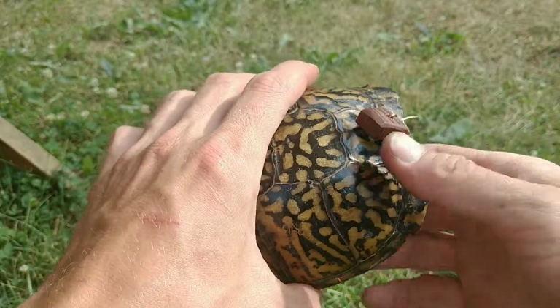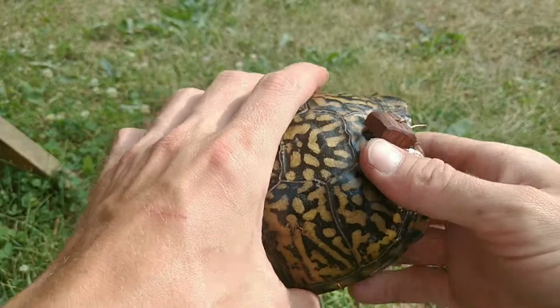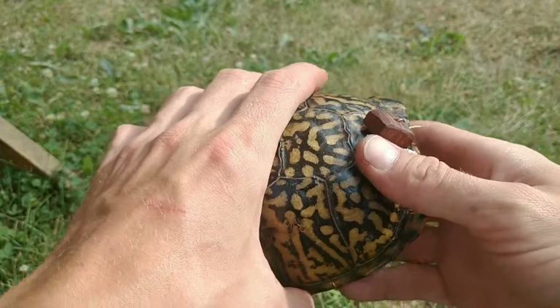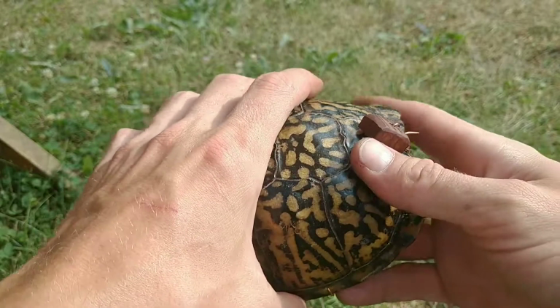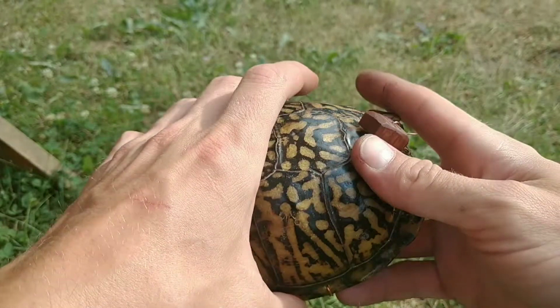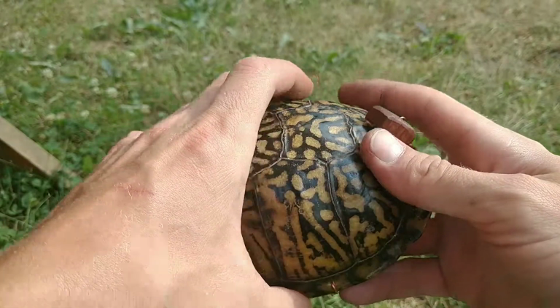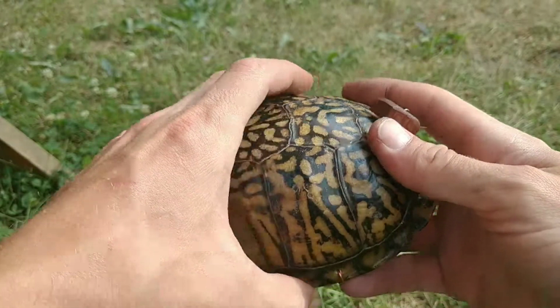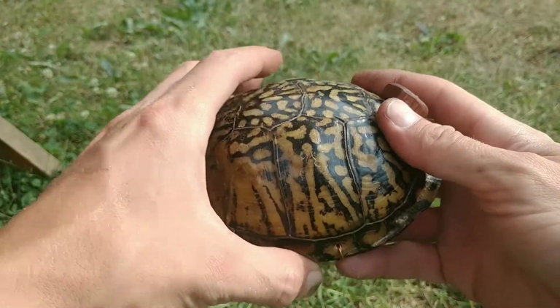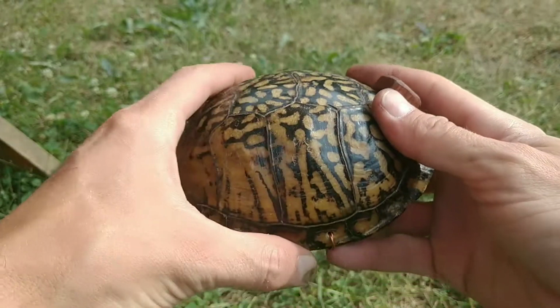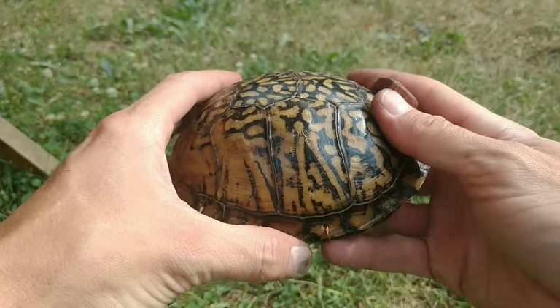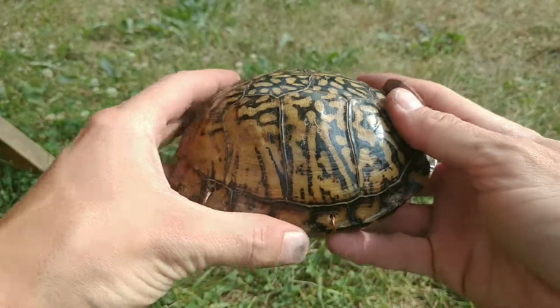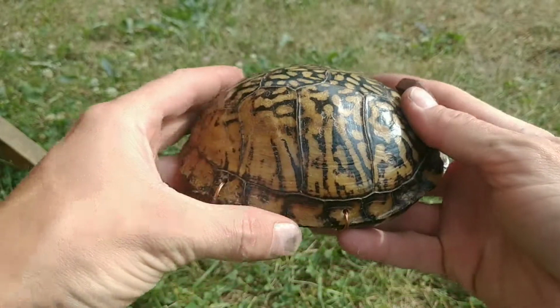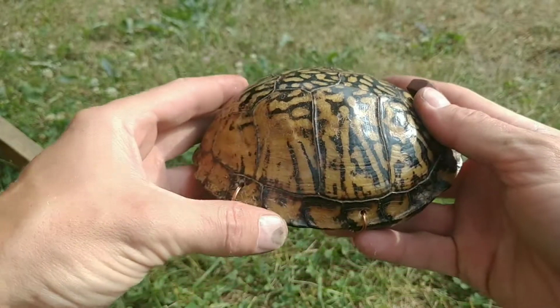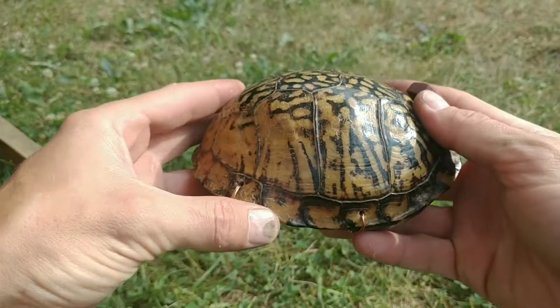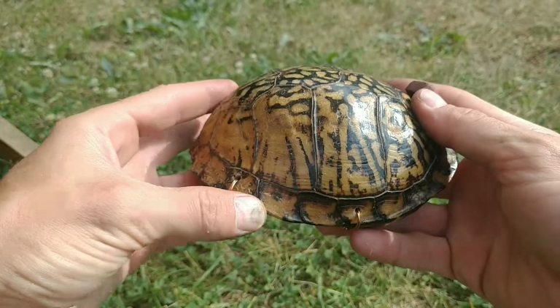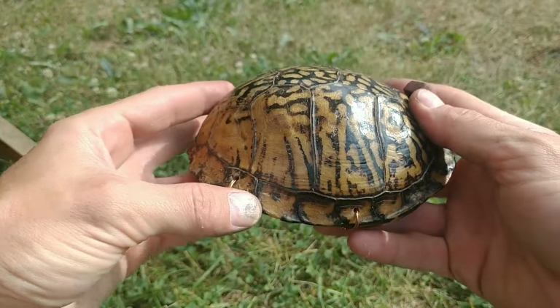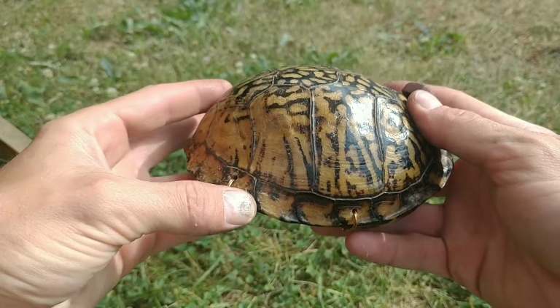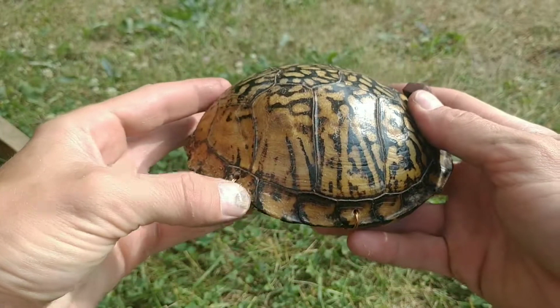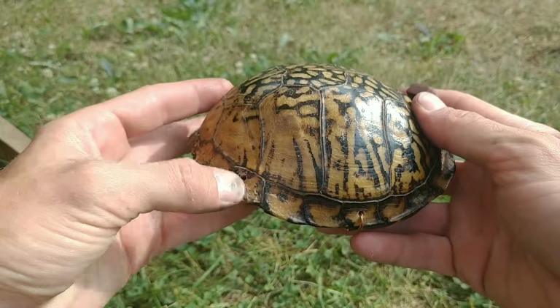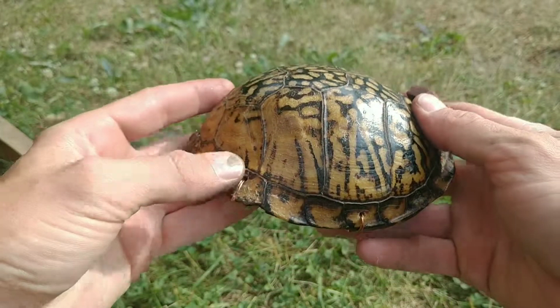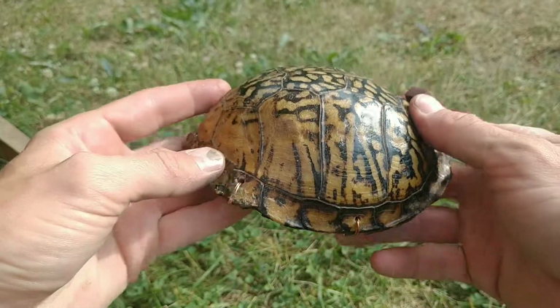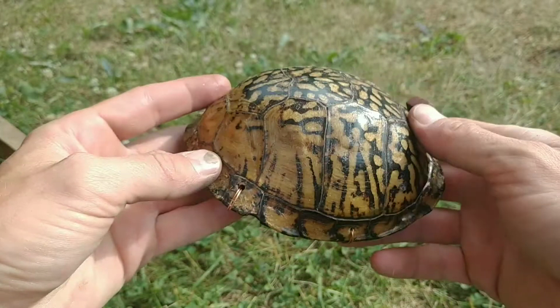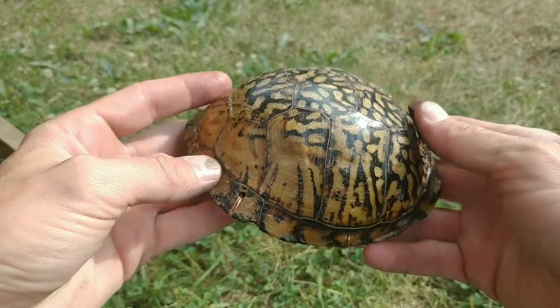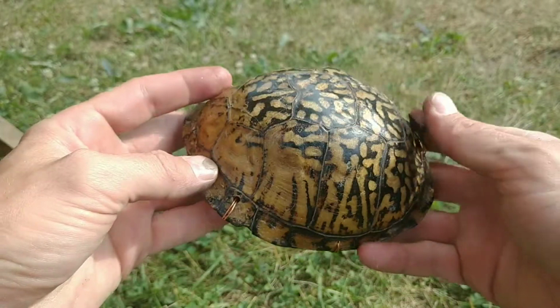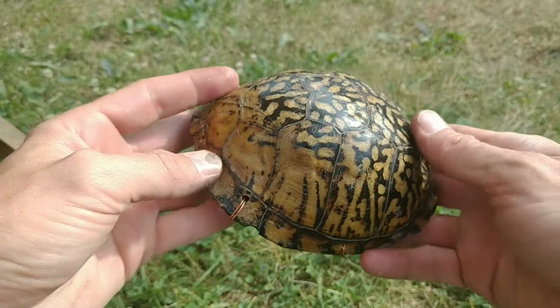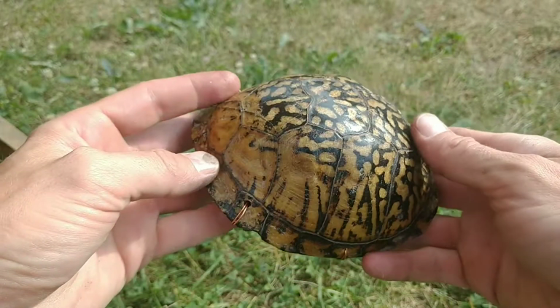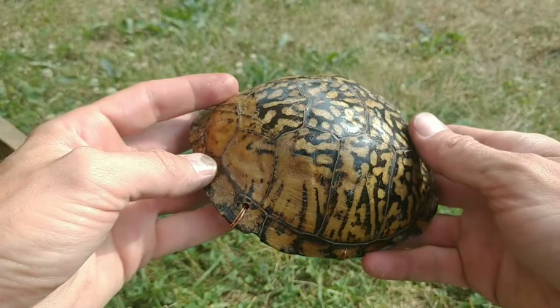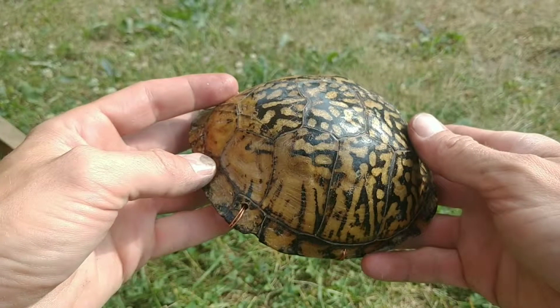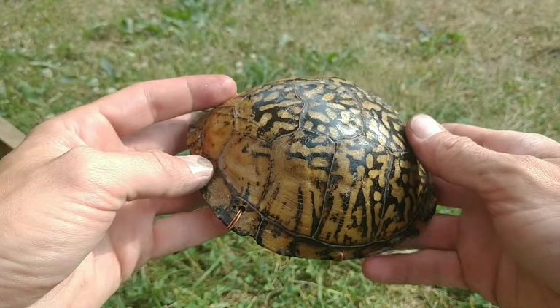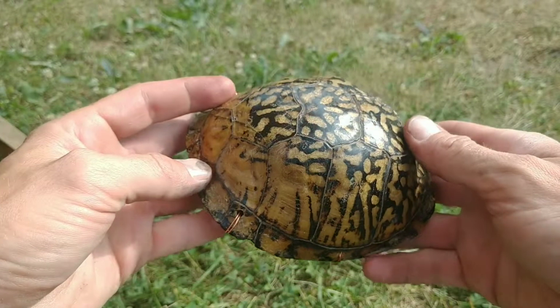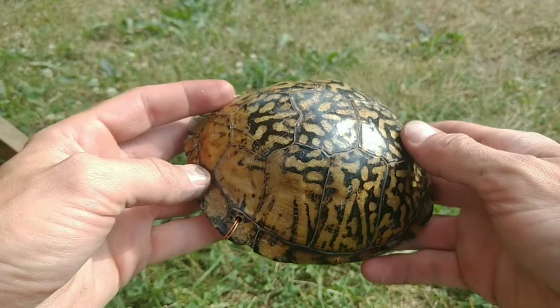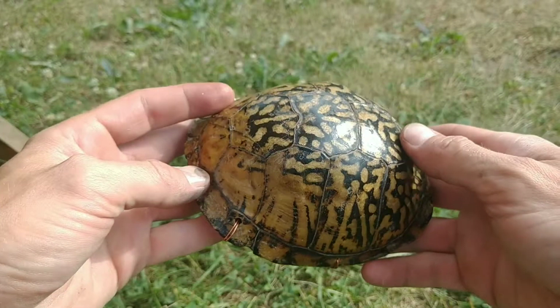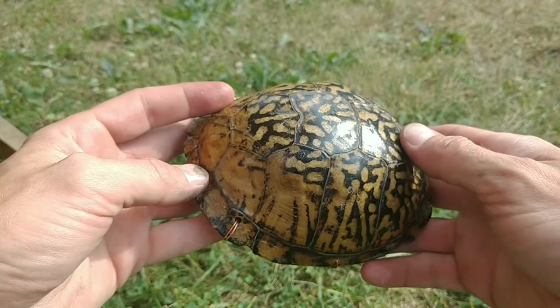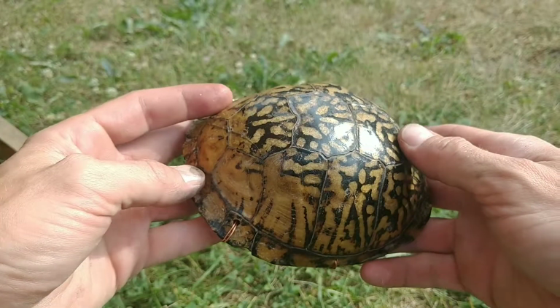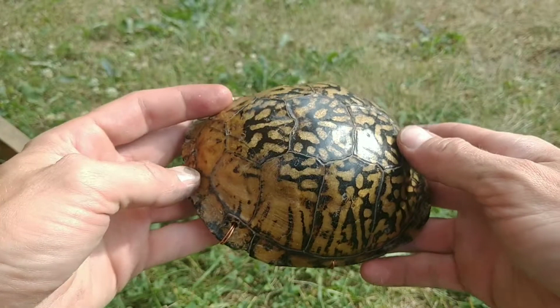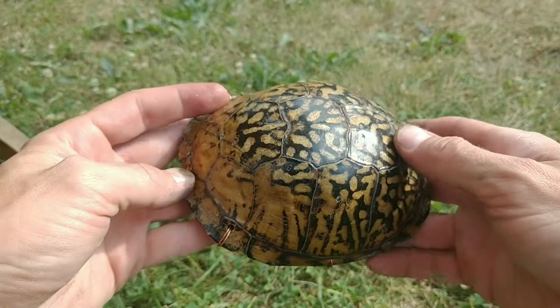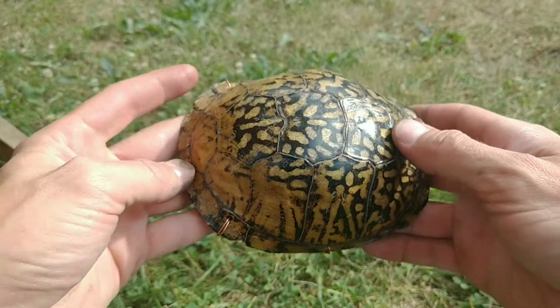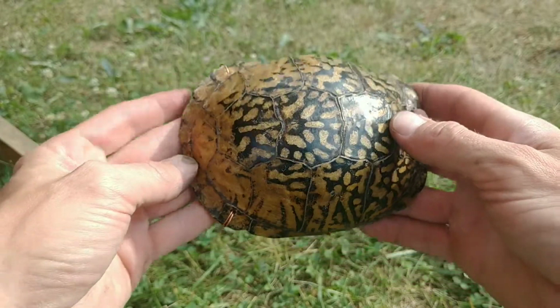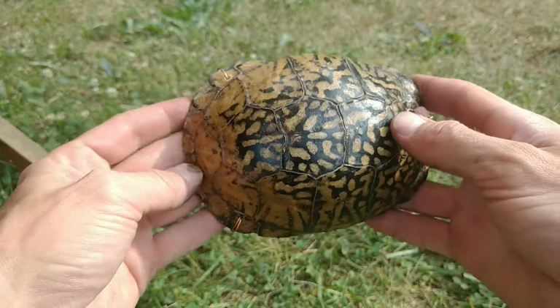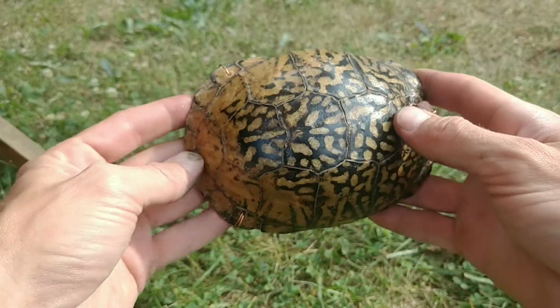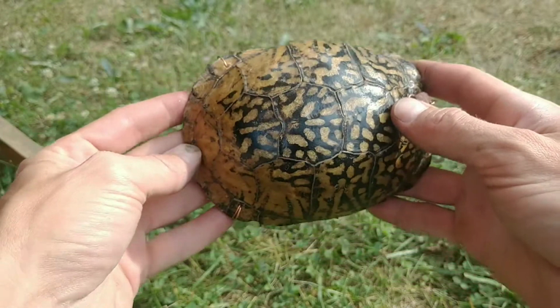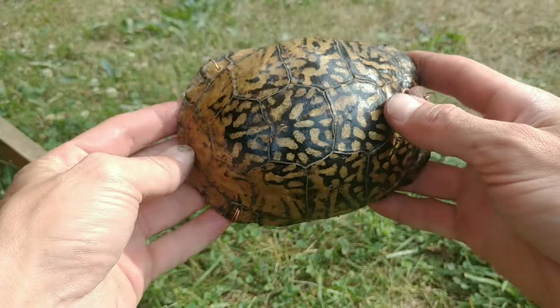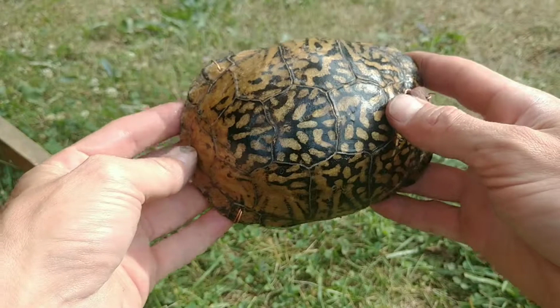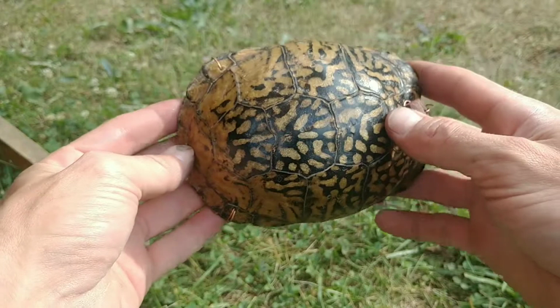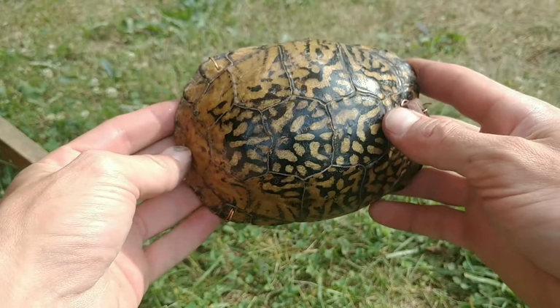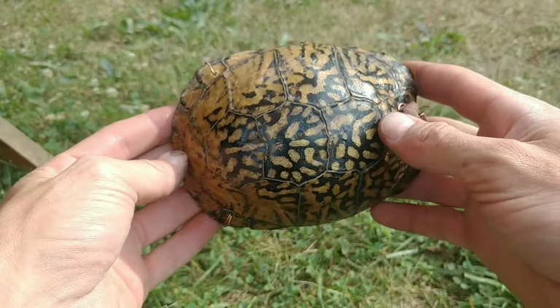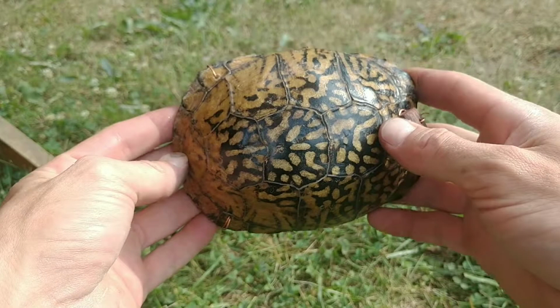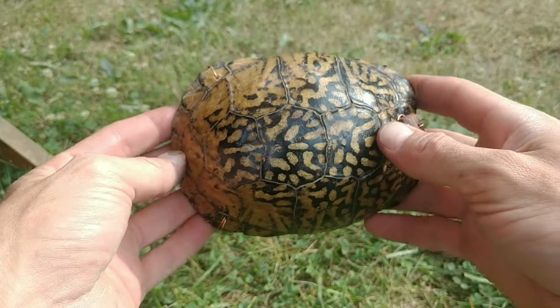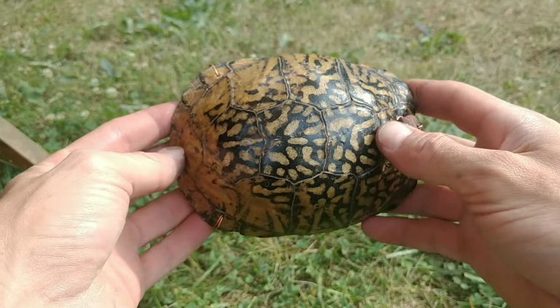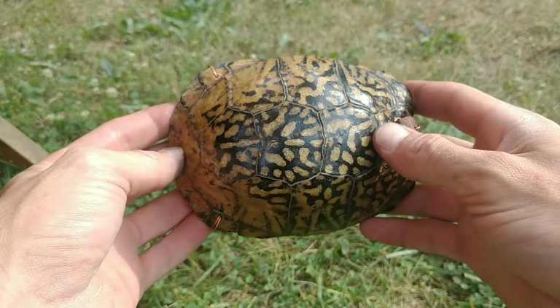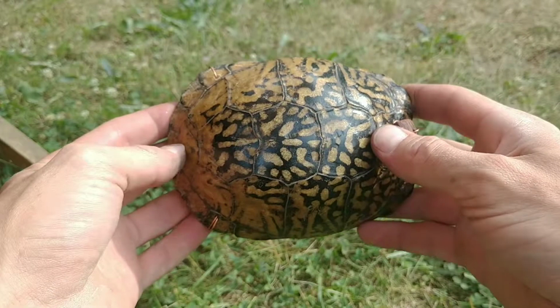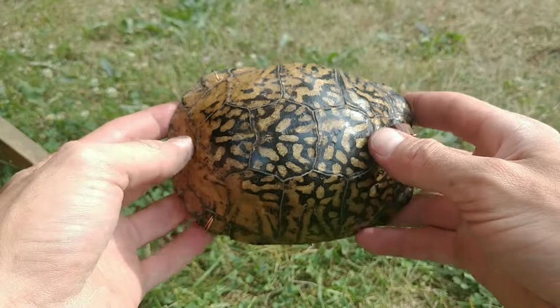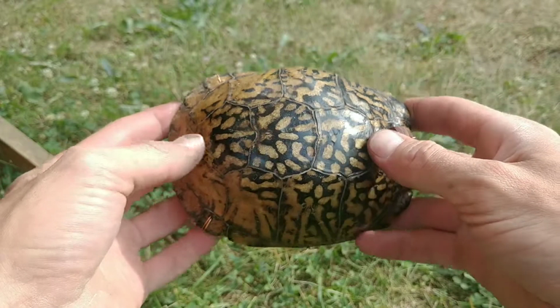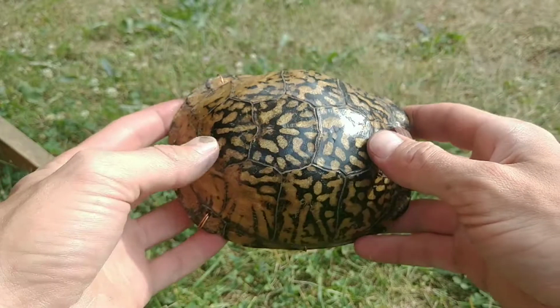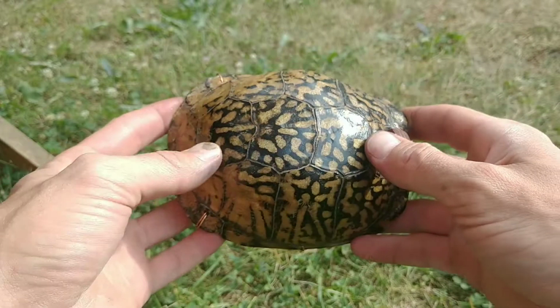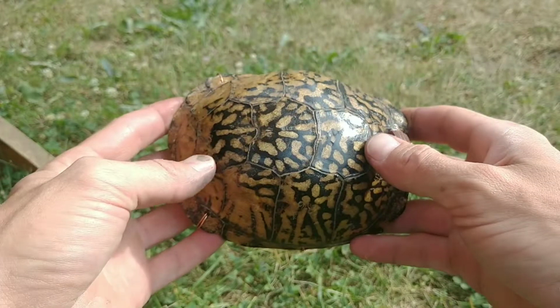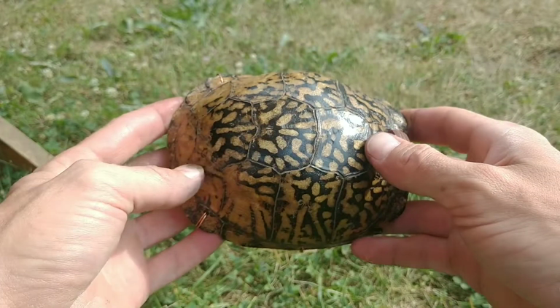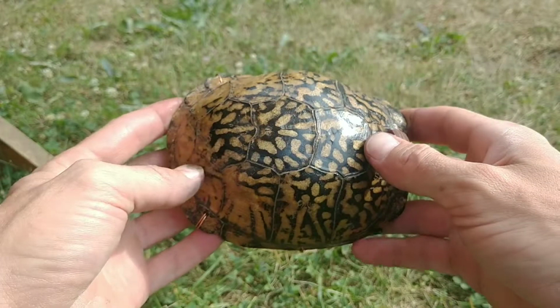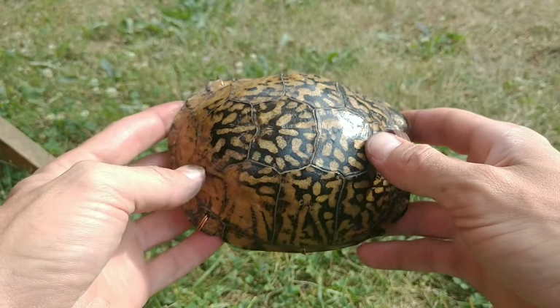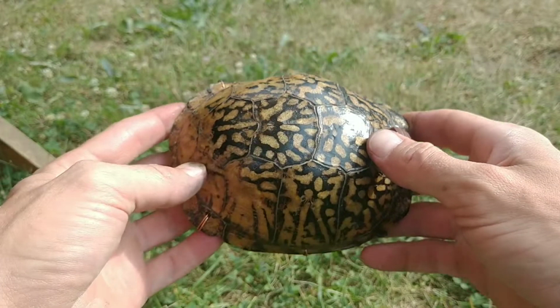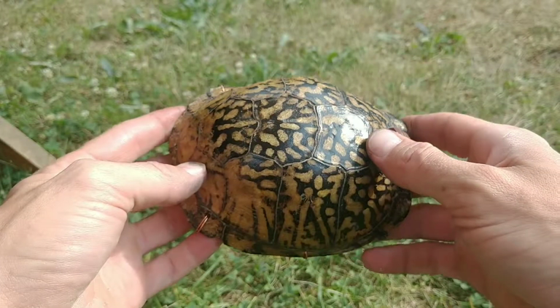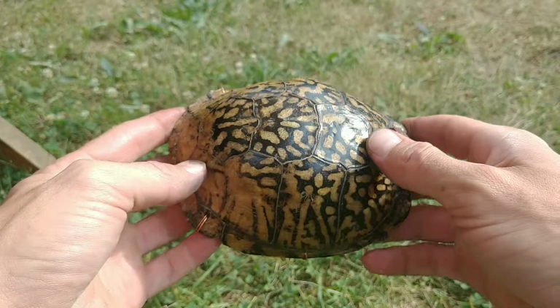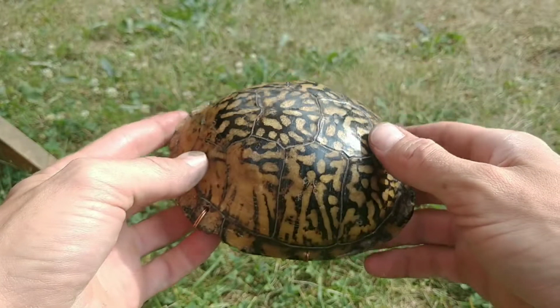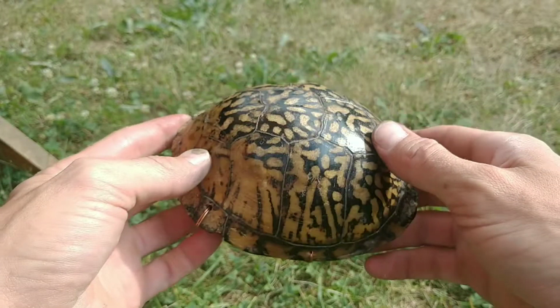Hey guys, I thought I'd show you something I made. I found this turtle shell yesterday when we were scouting the property over there.